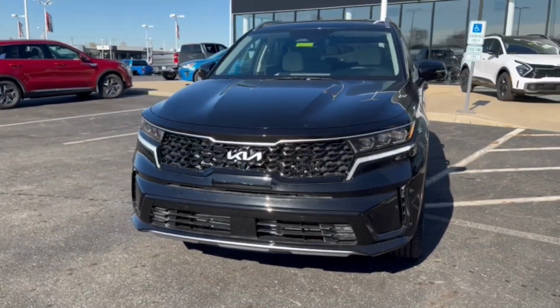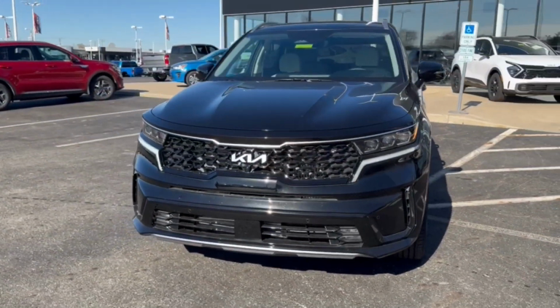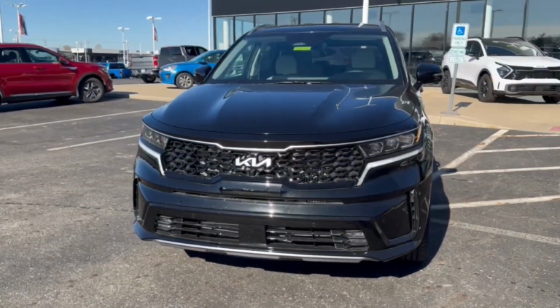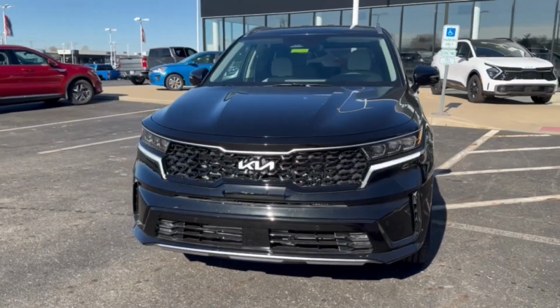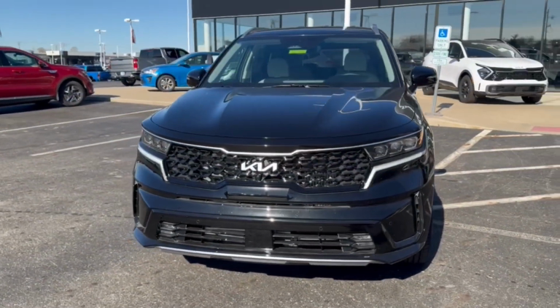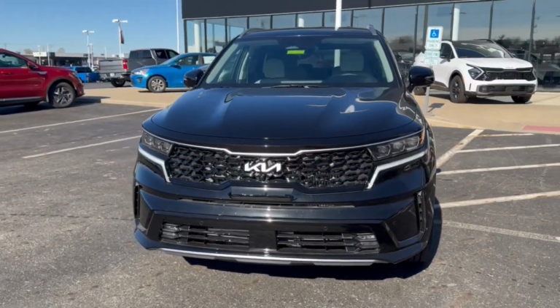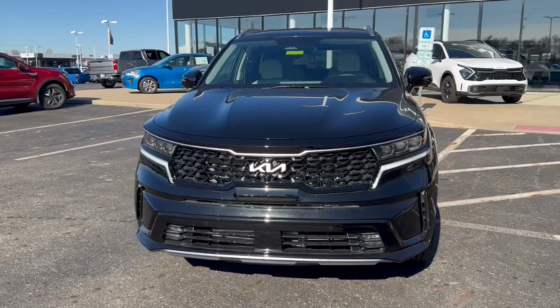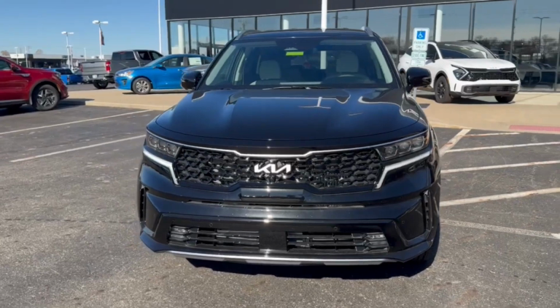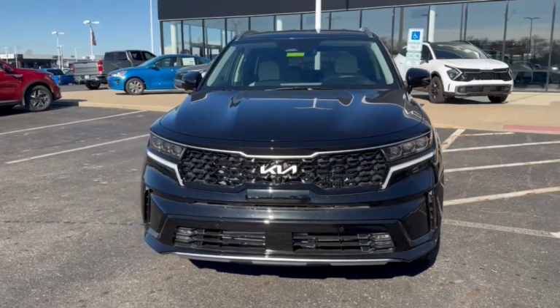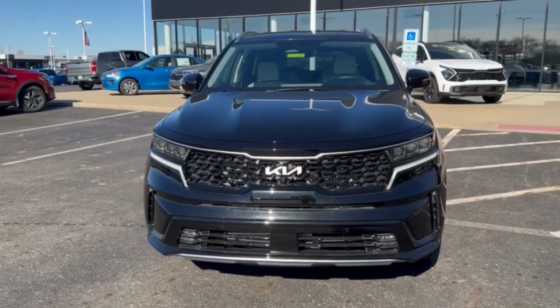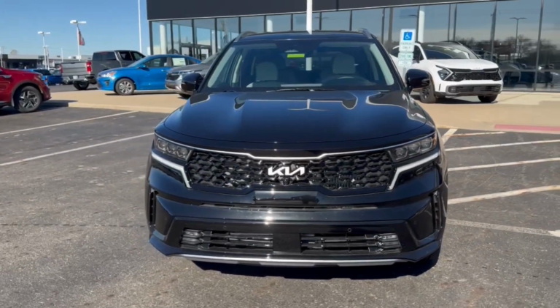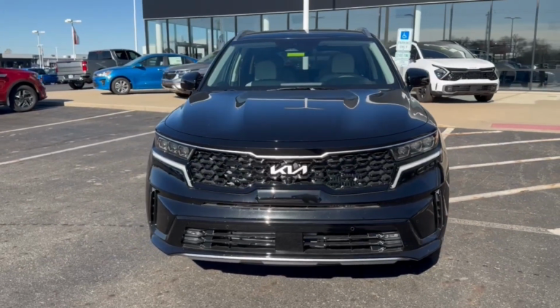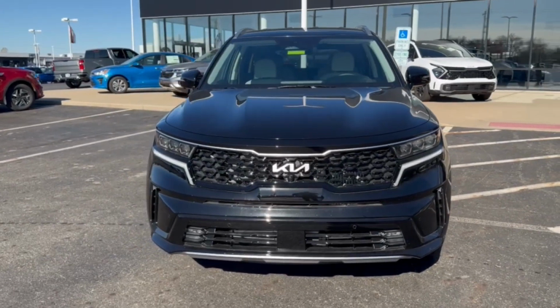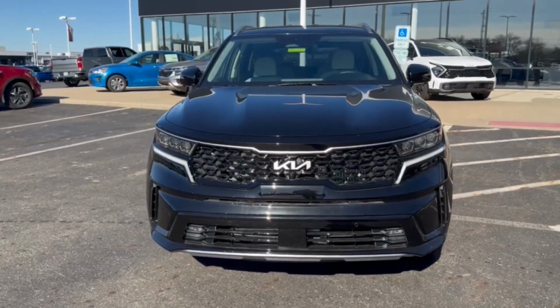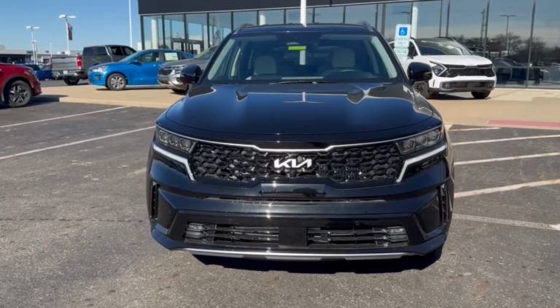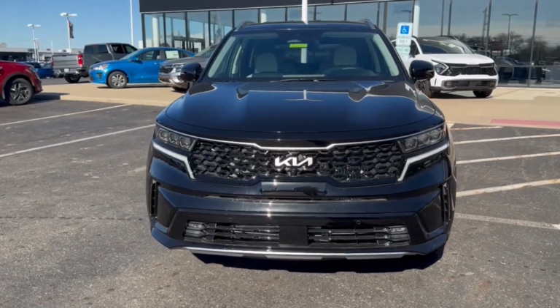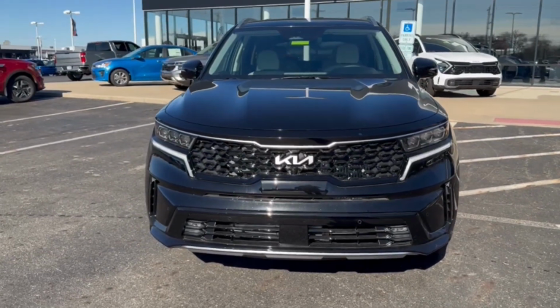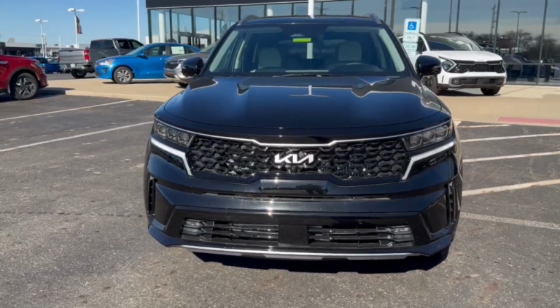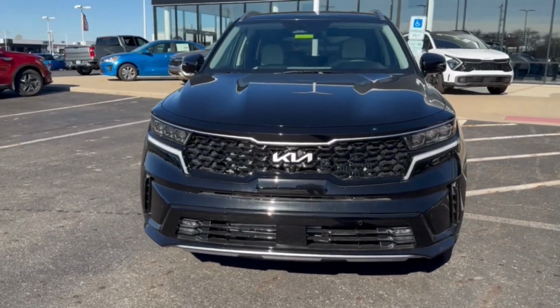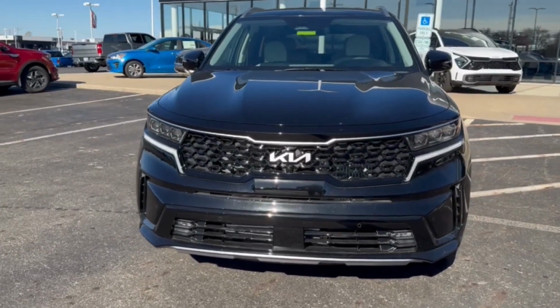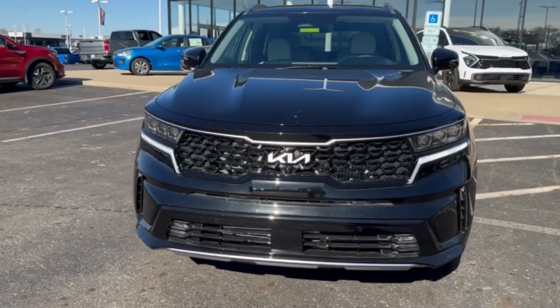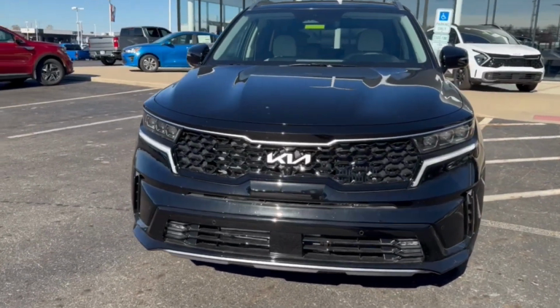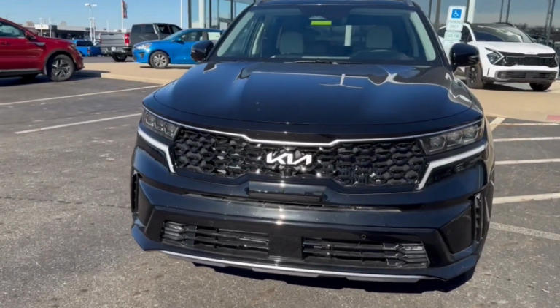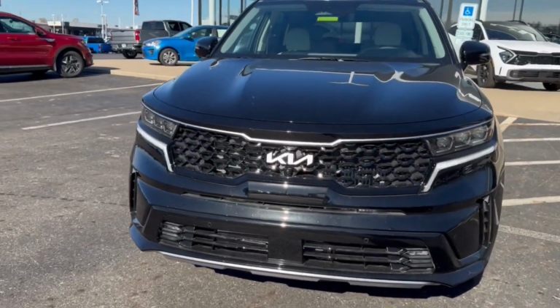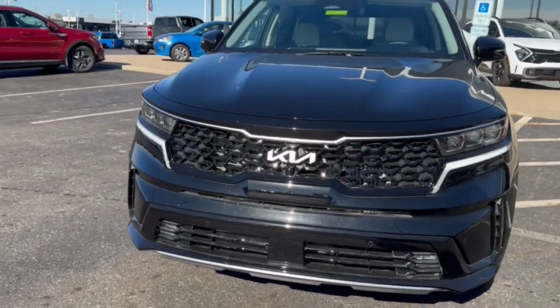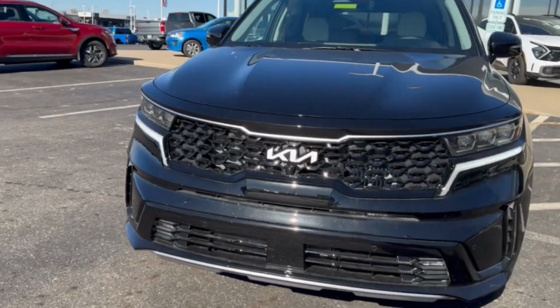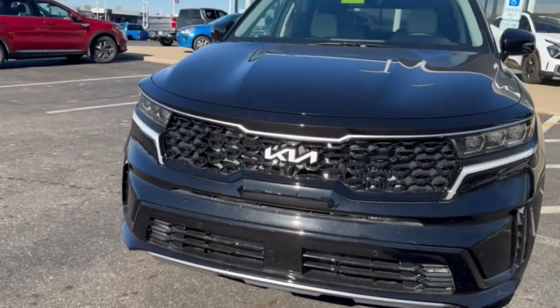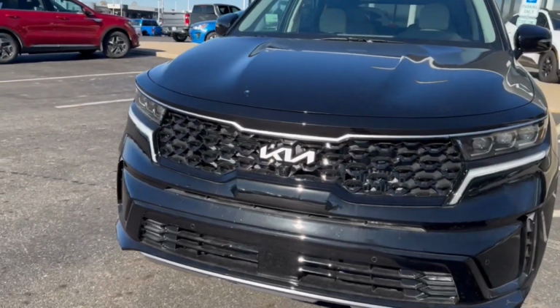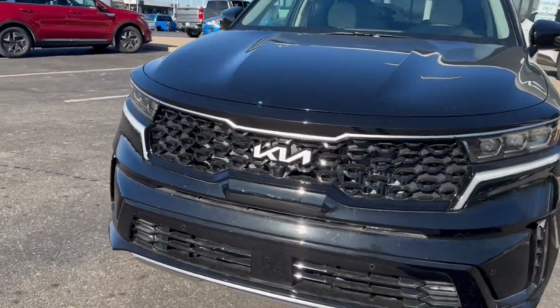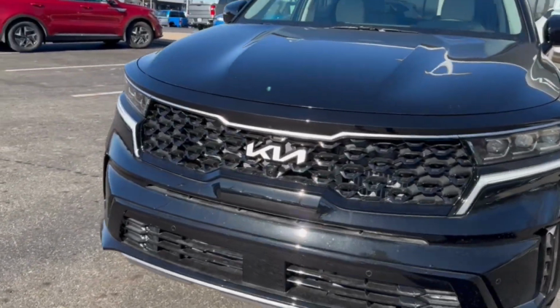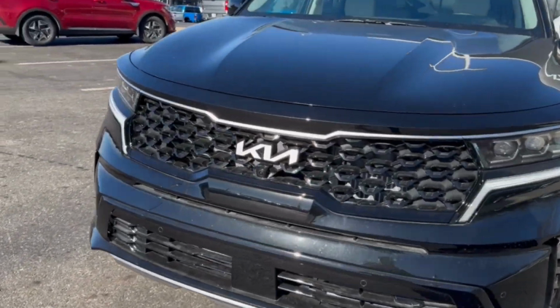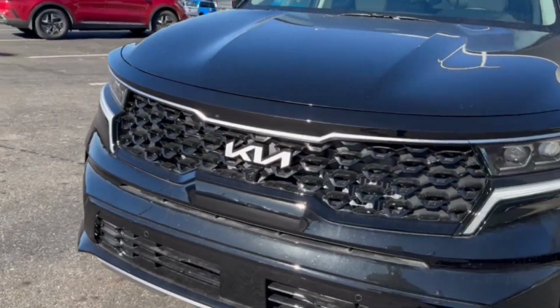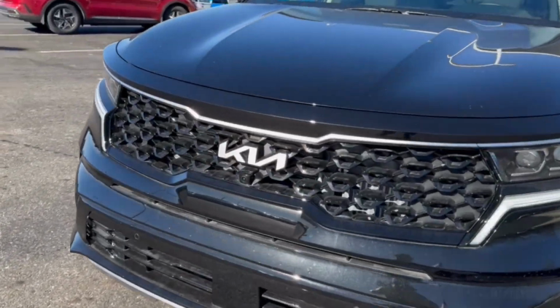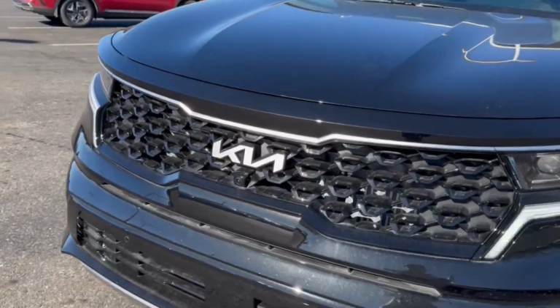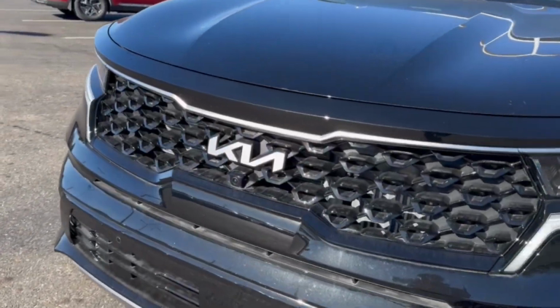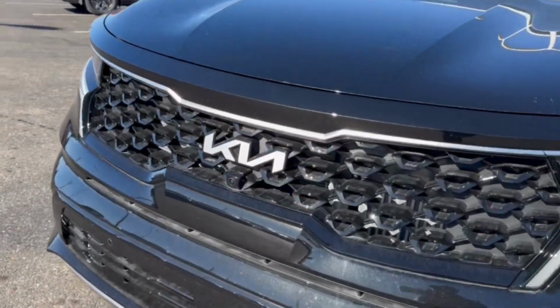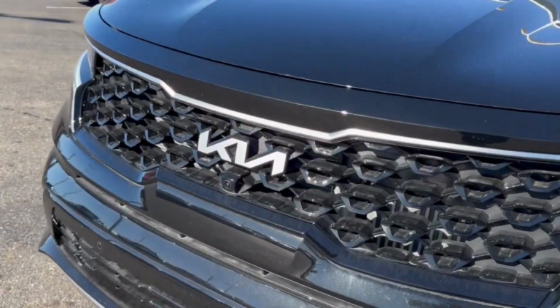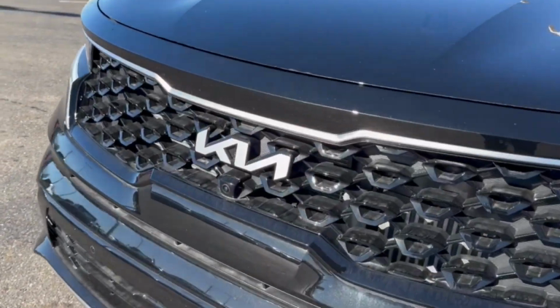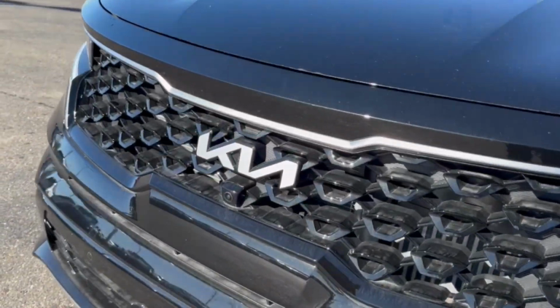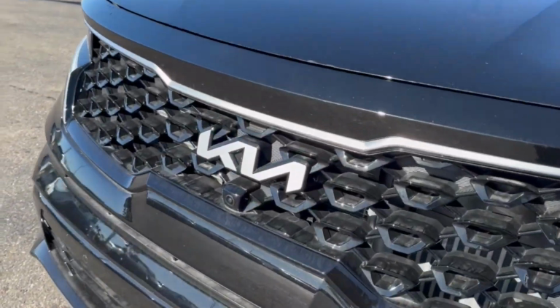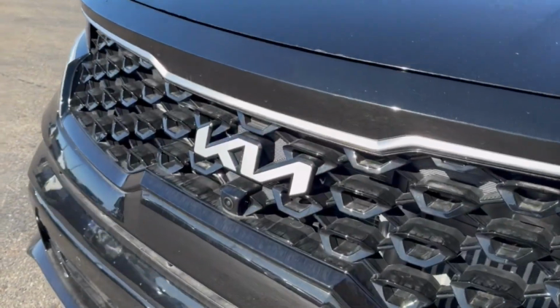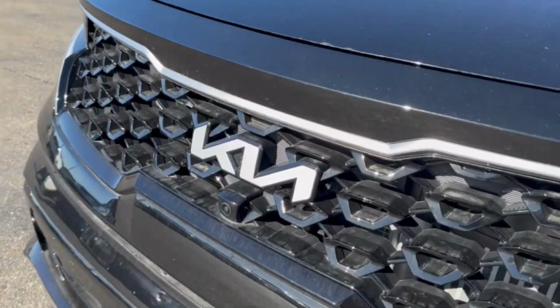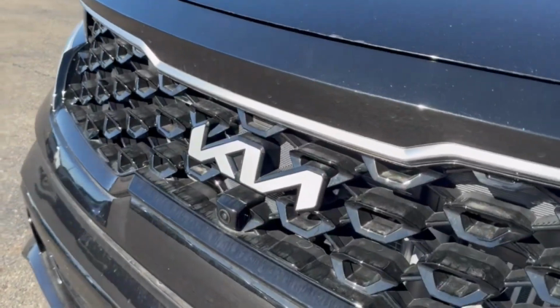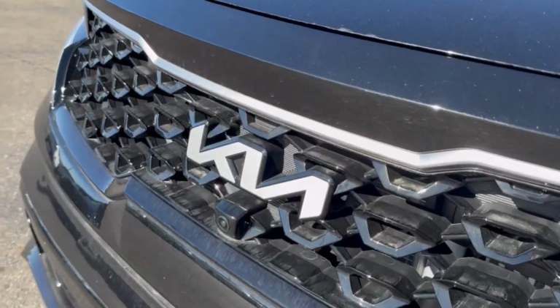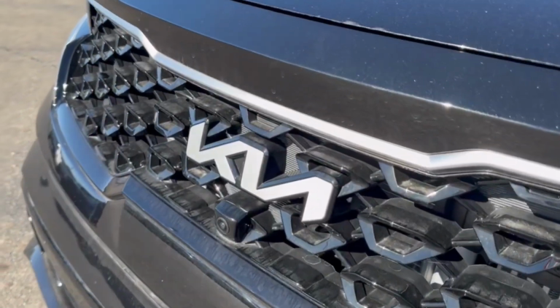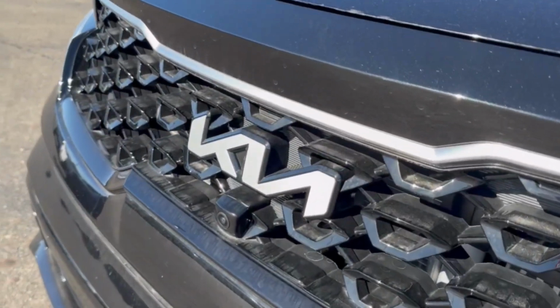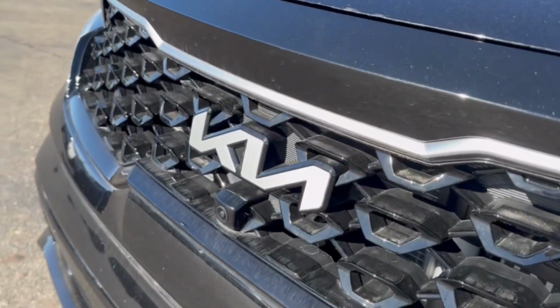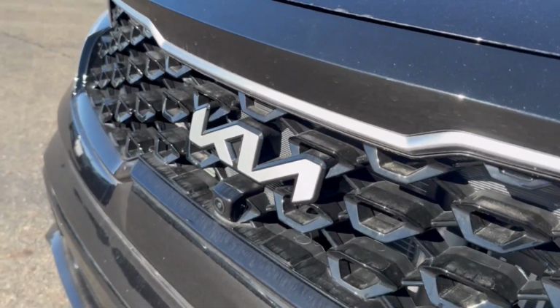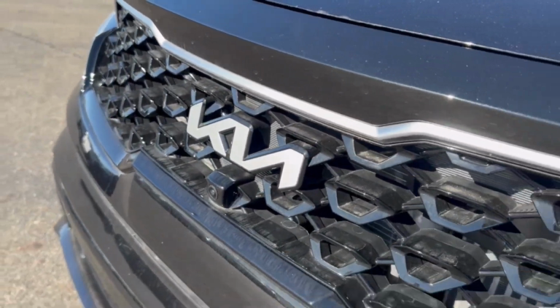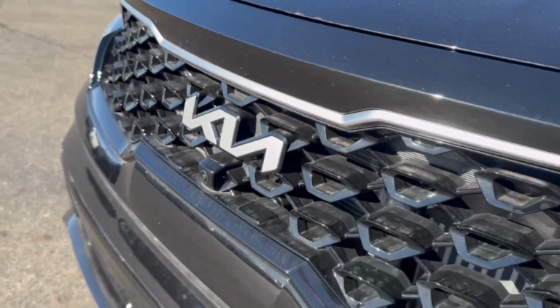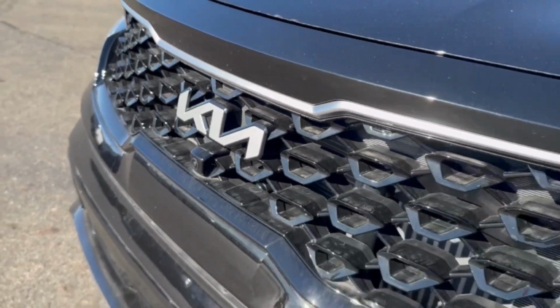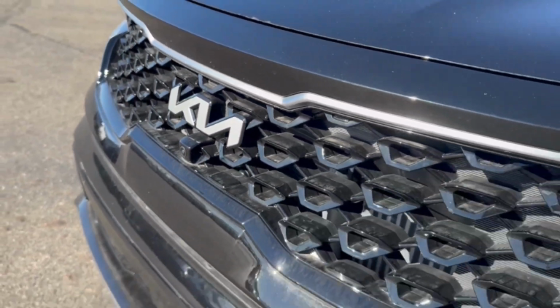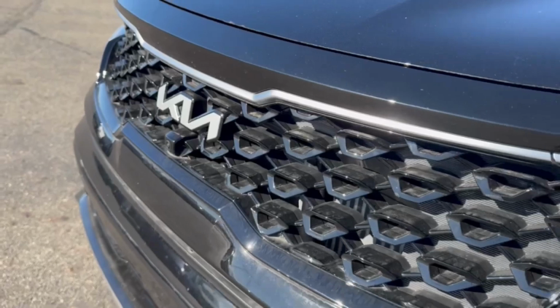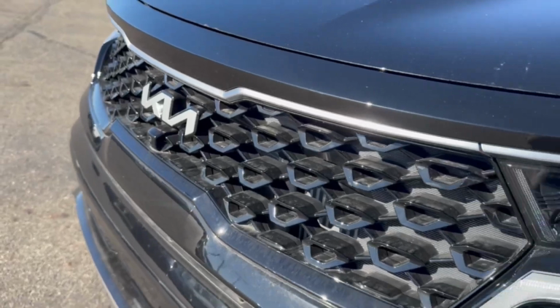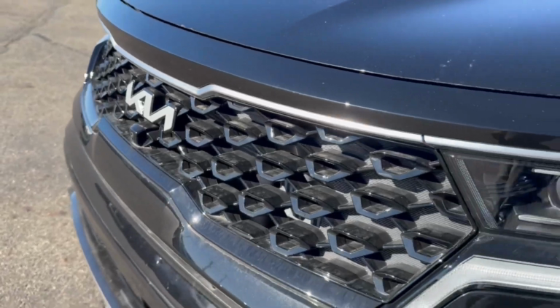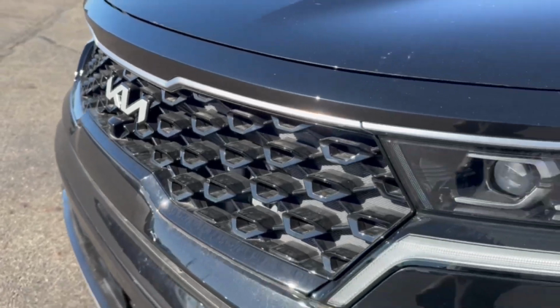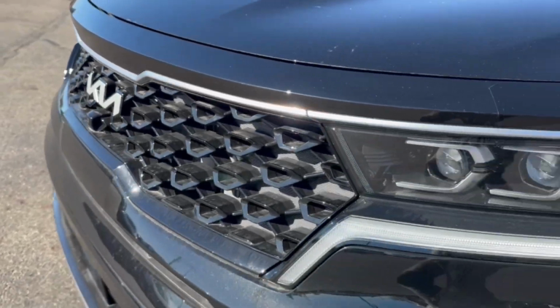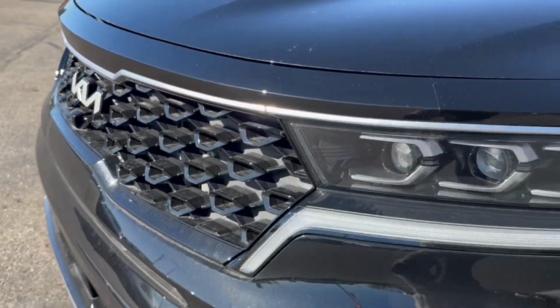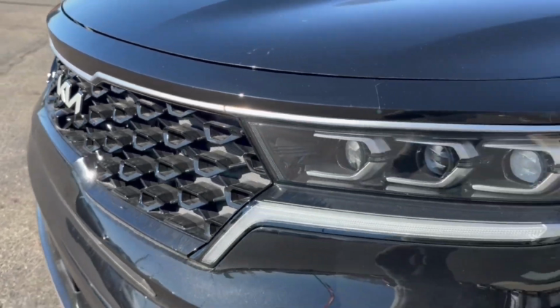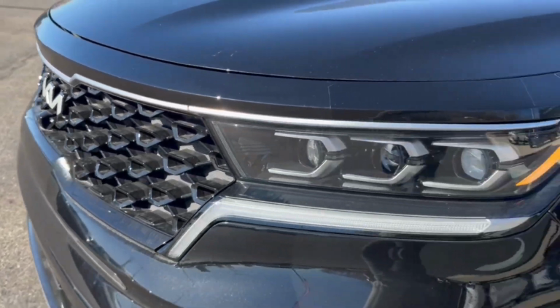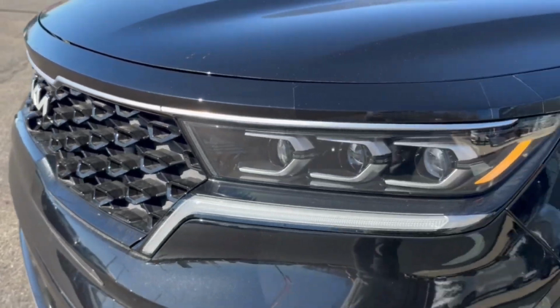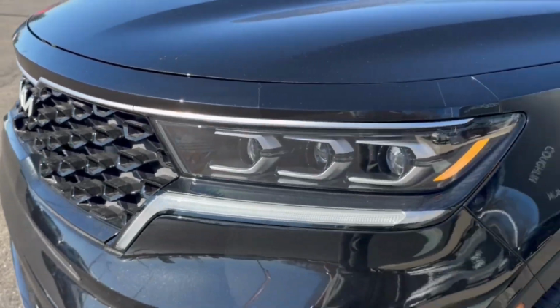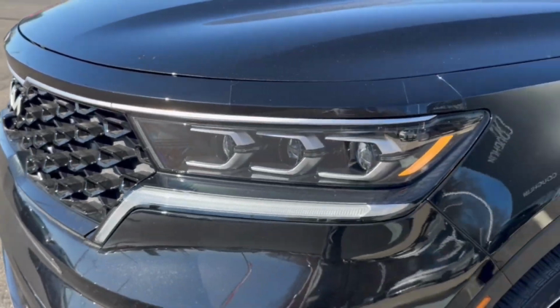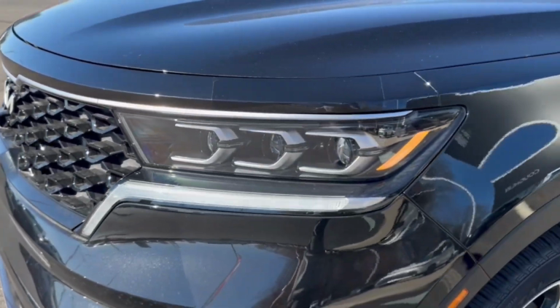Take the high road on every outing in this well-built Sorento Hybrid. Come in for a test drive — our team will make it the best part of your day.